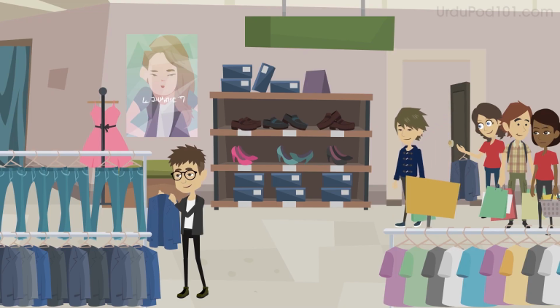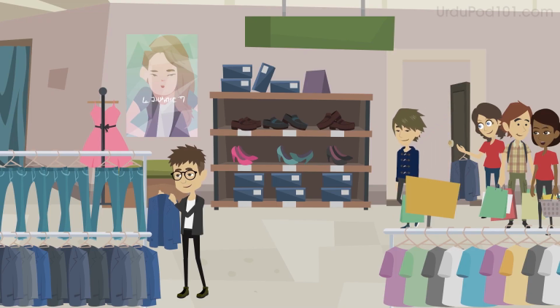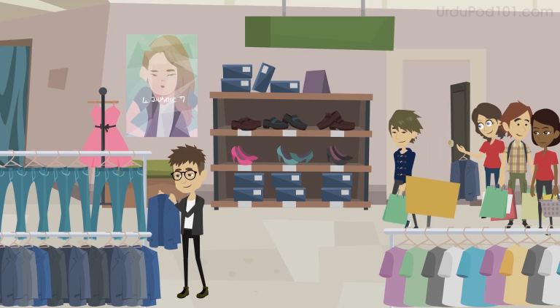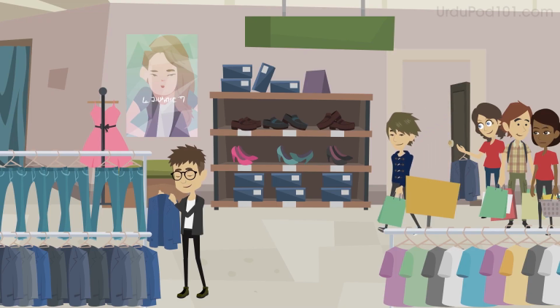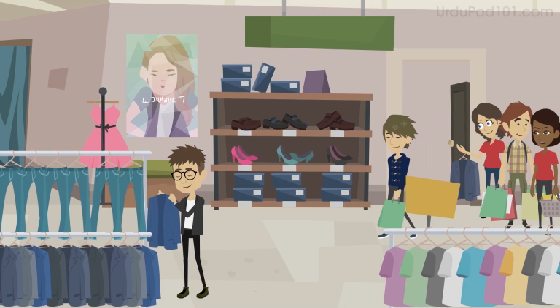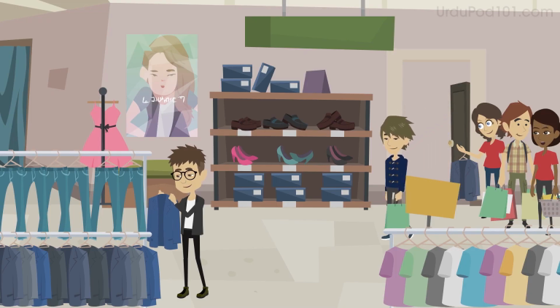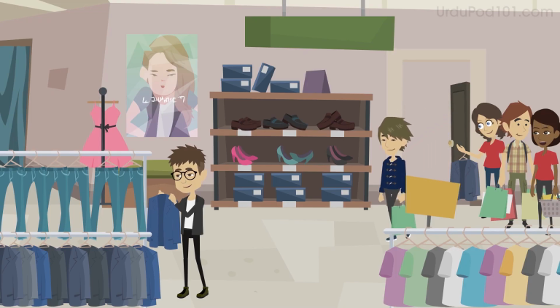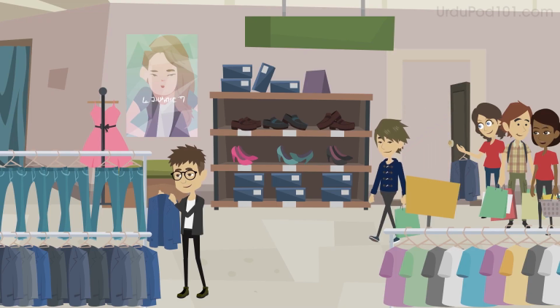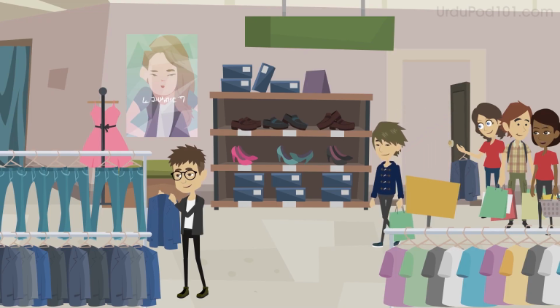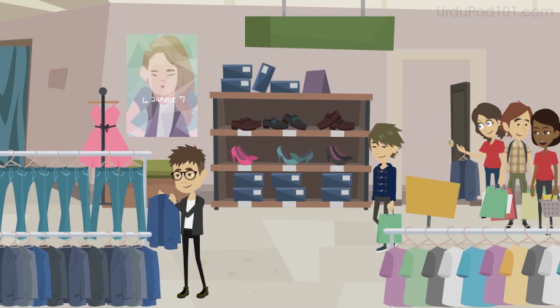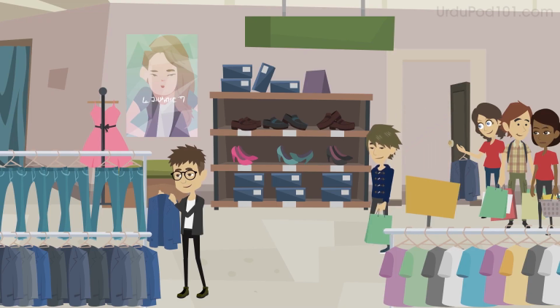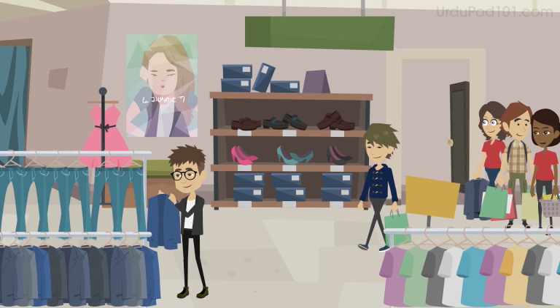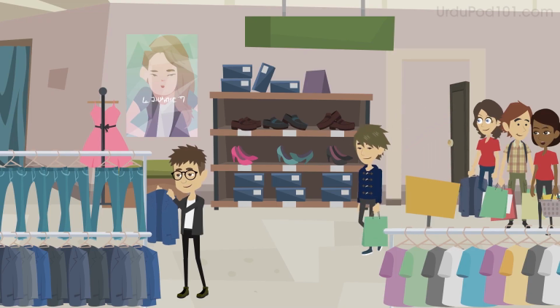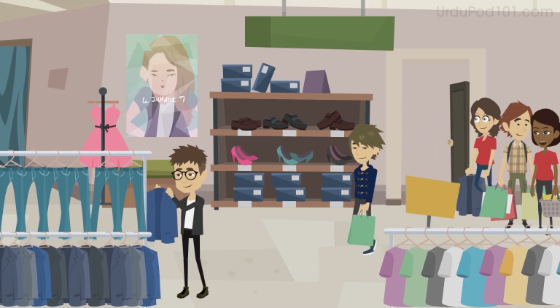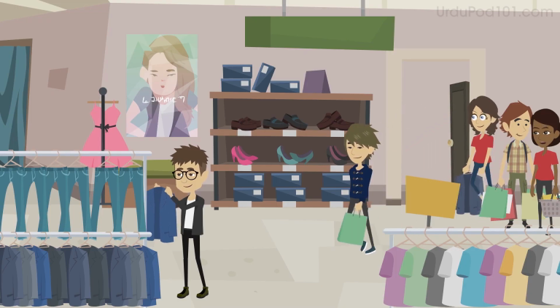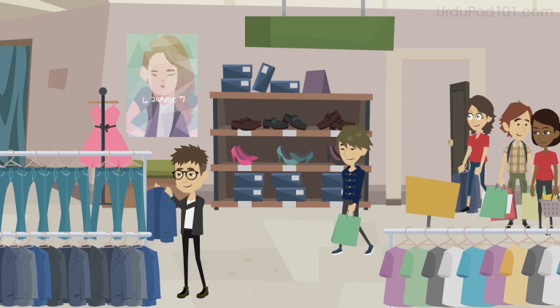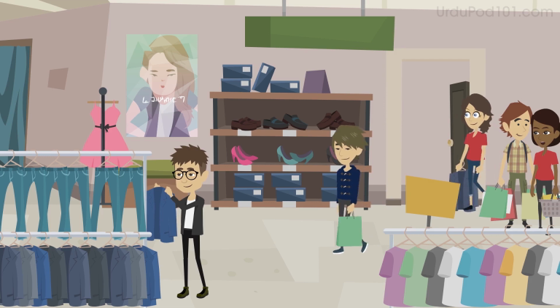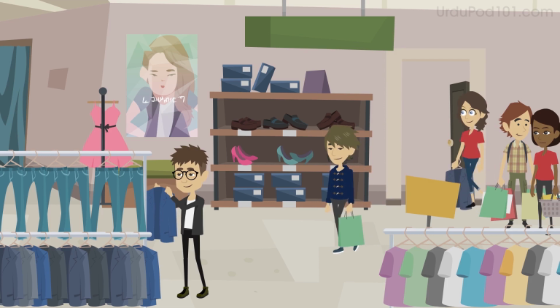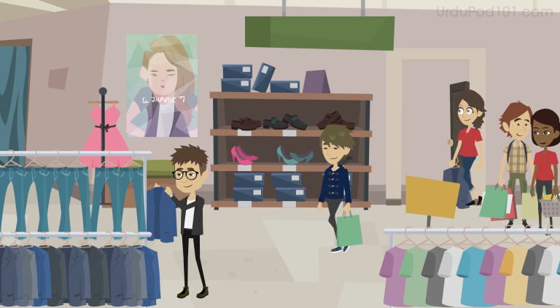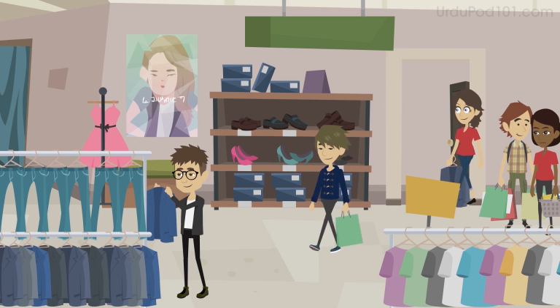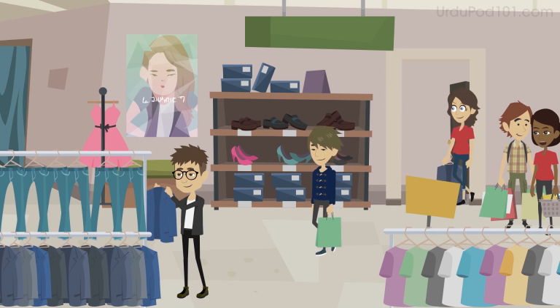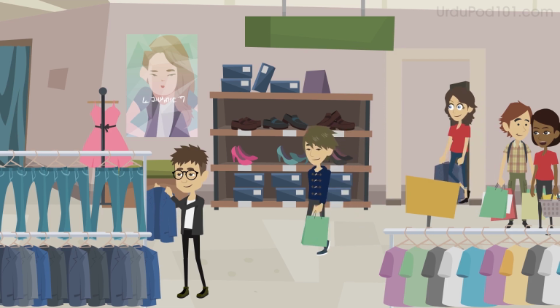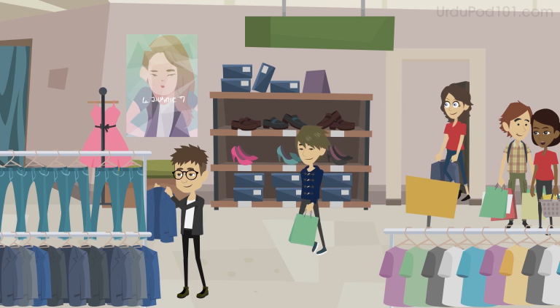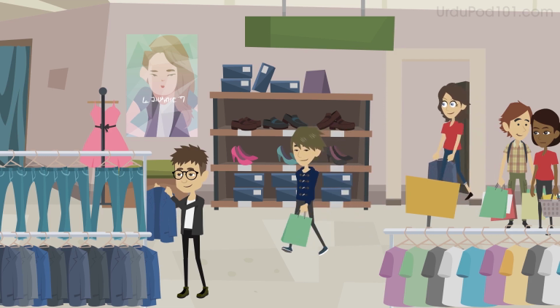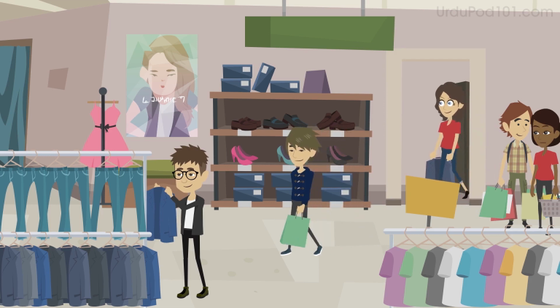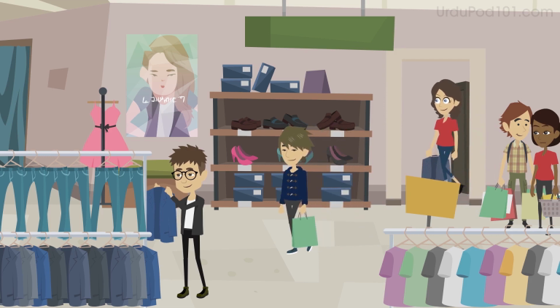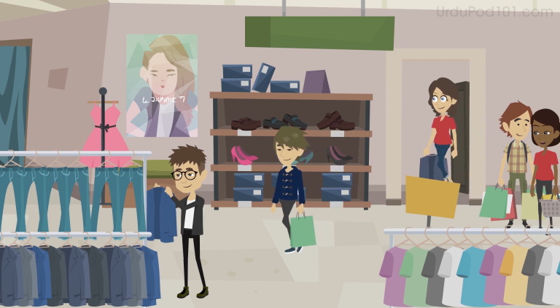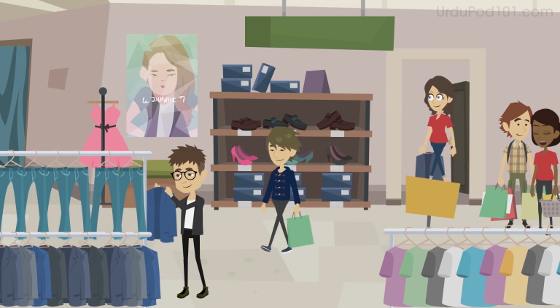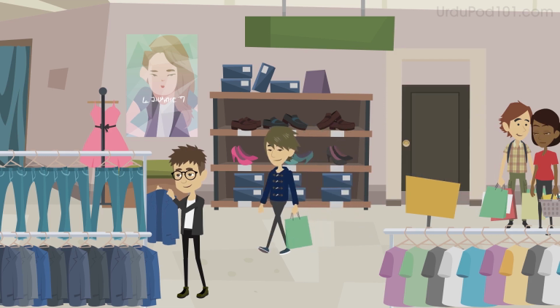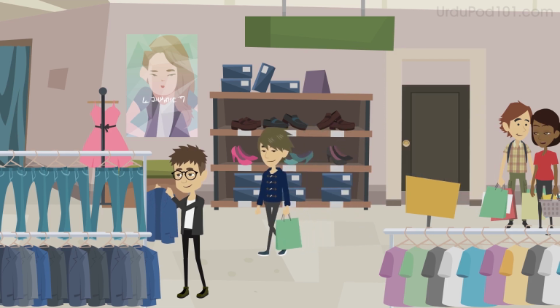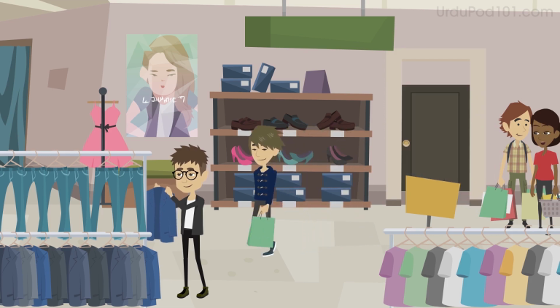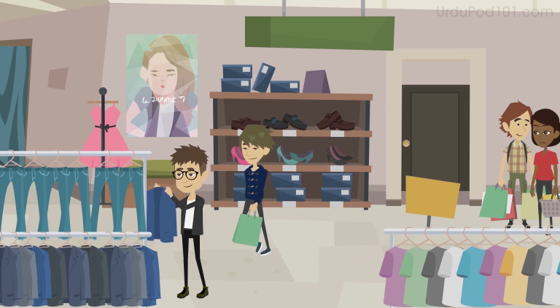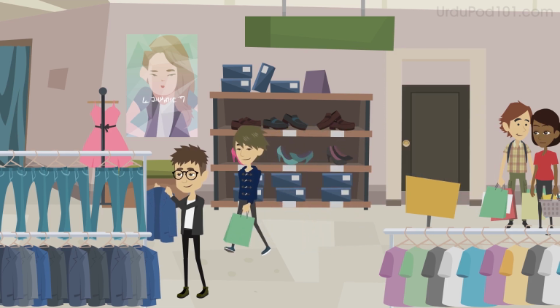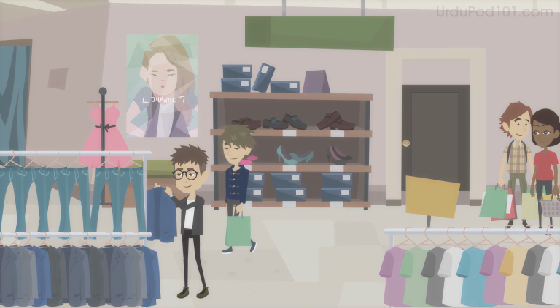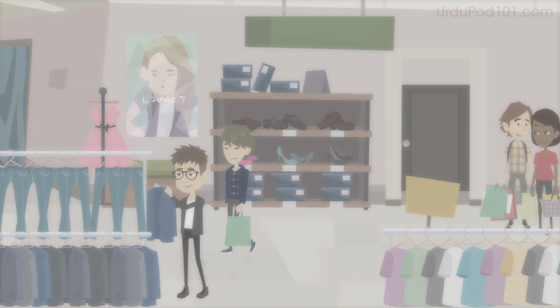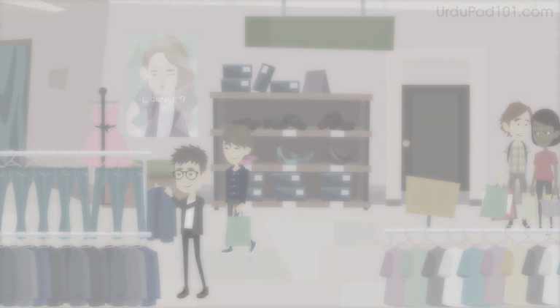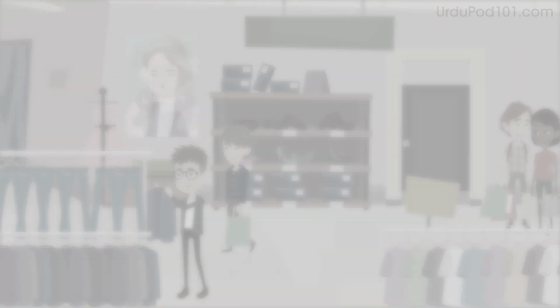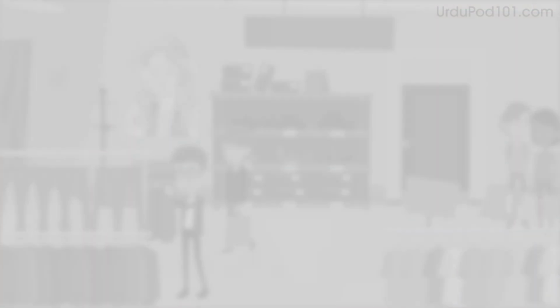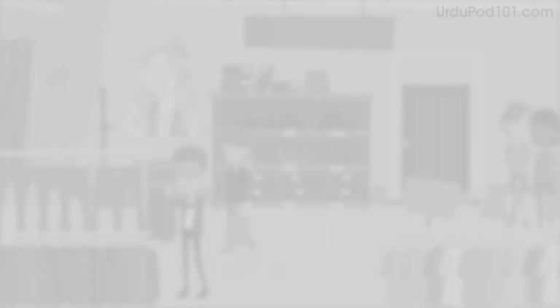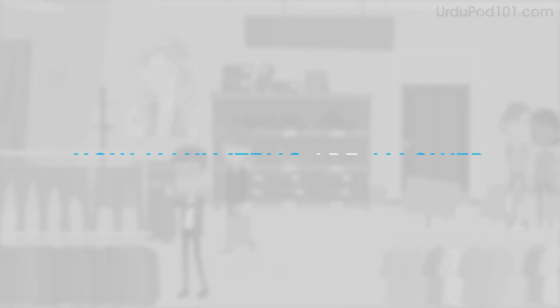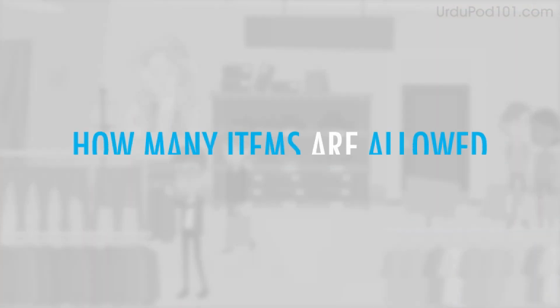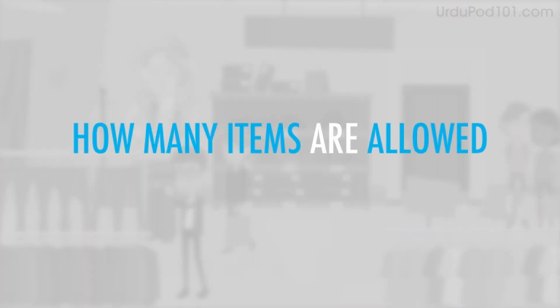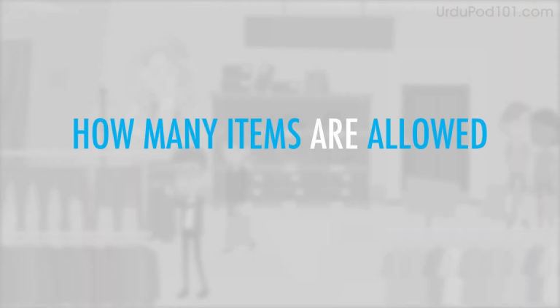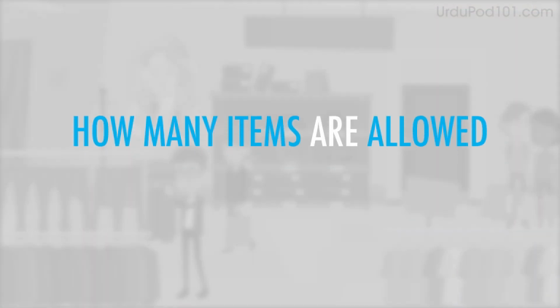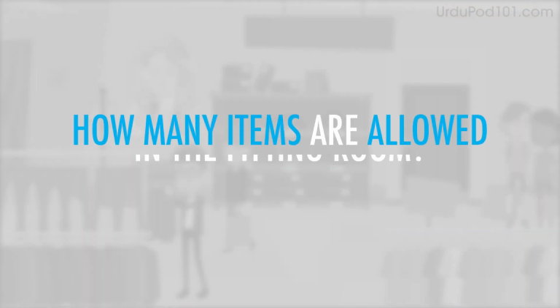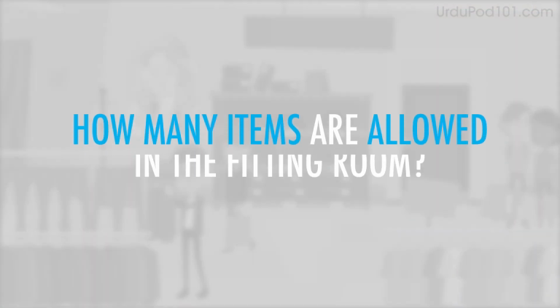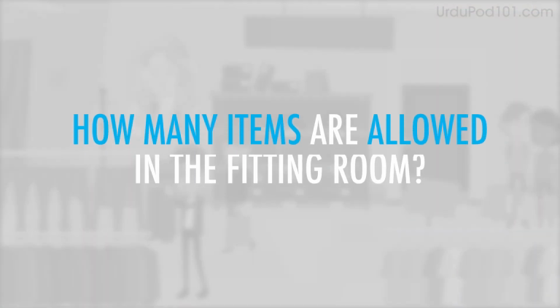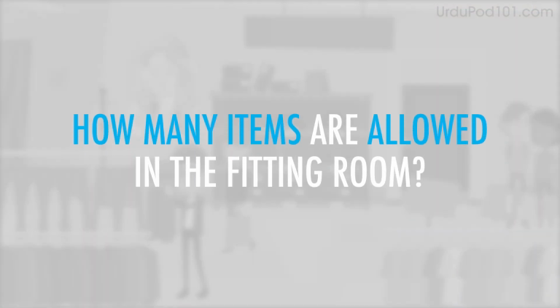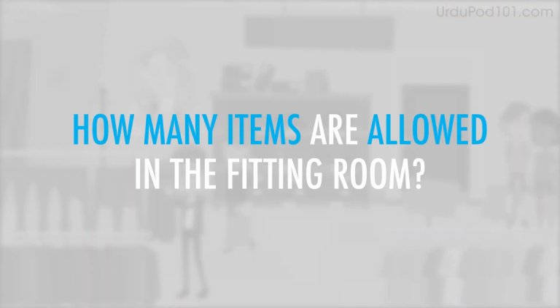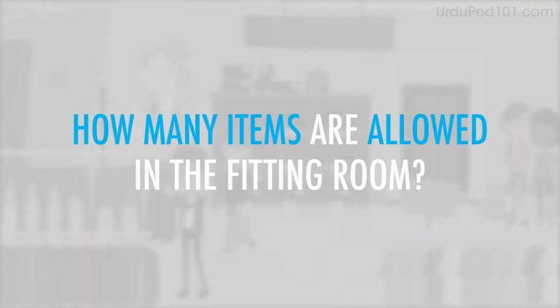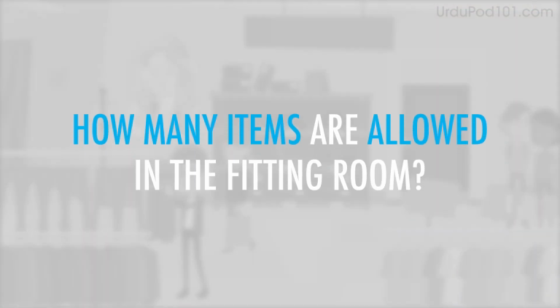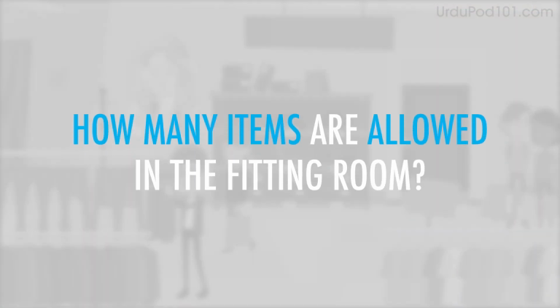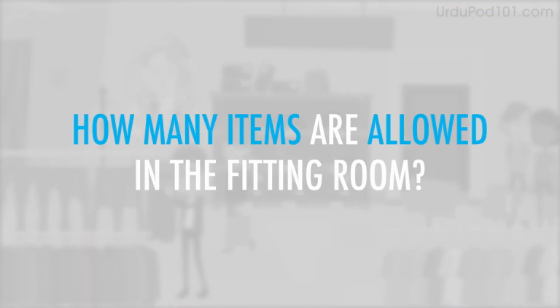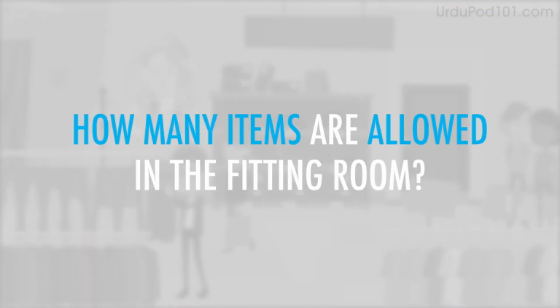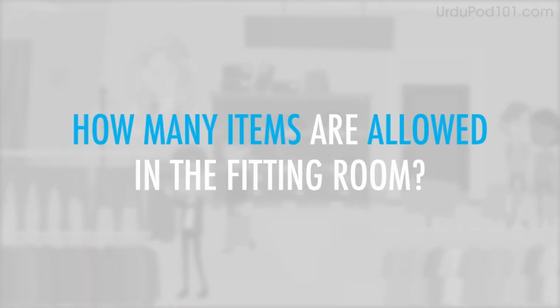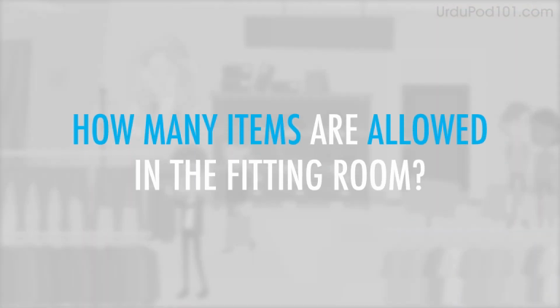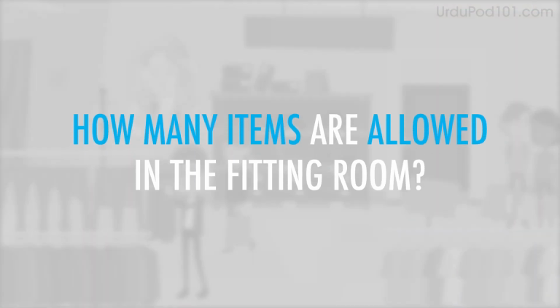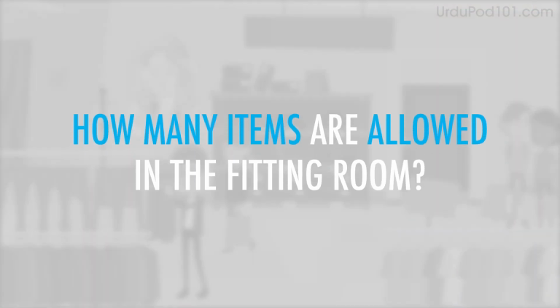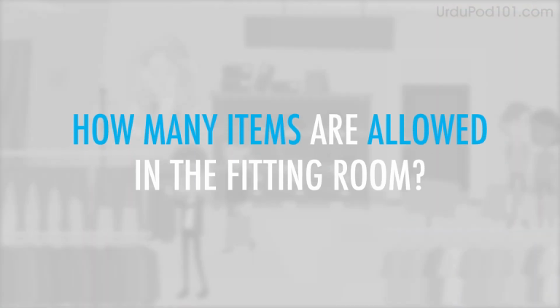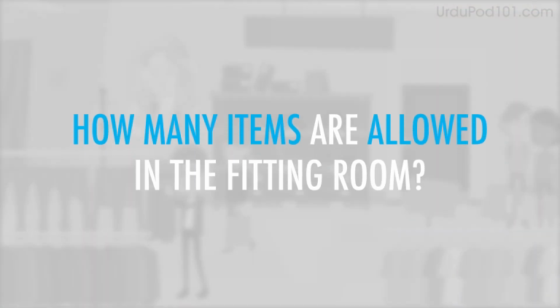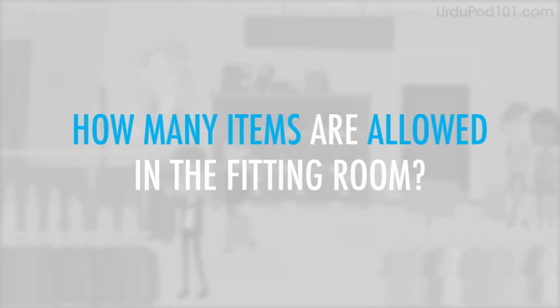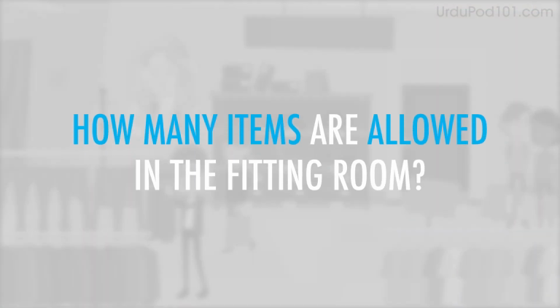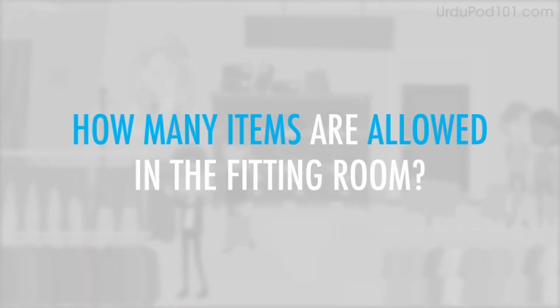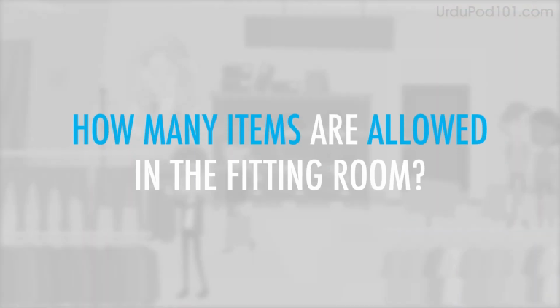You're at the clothing store and want to try on a few shirts. How many items are allowed in the fitting room?